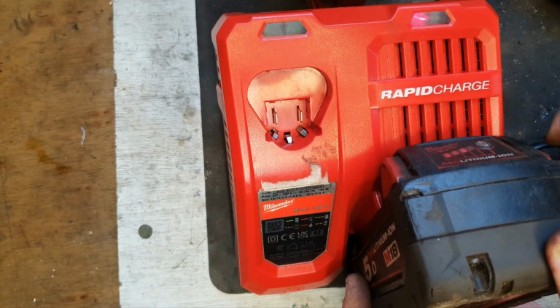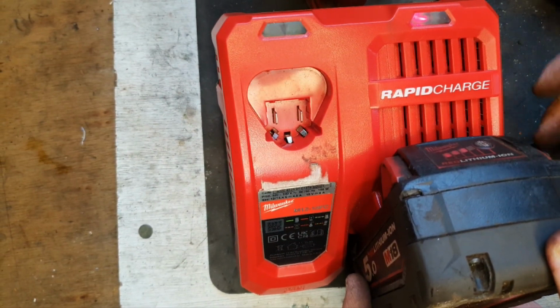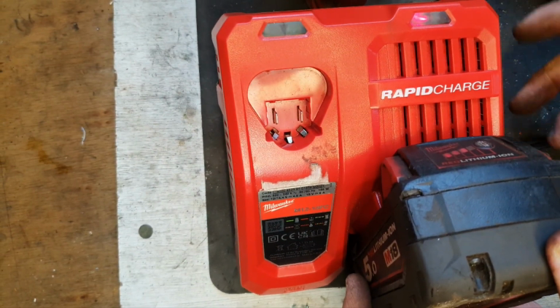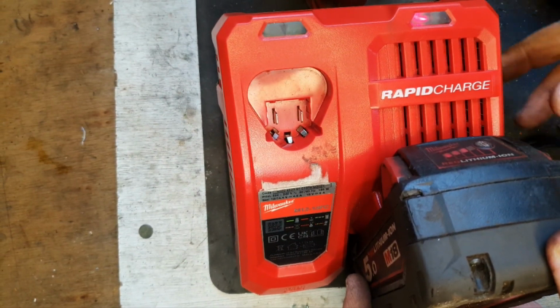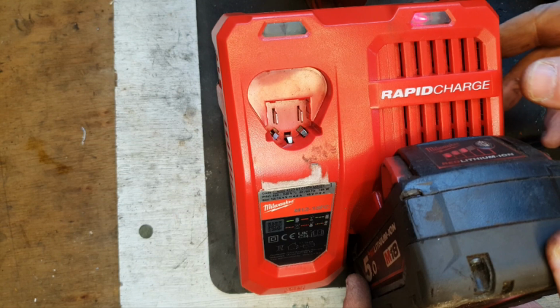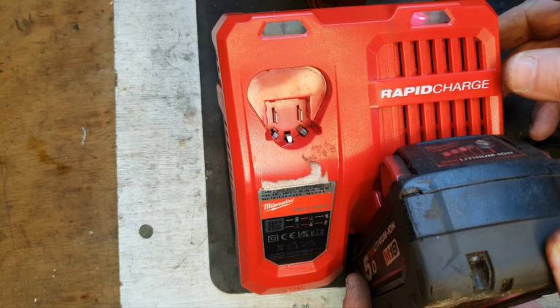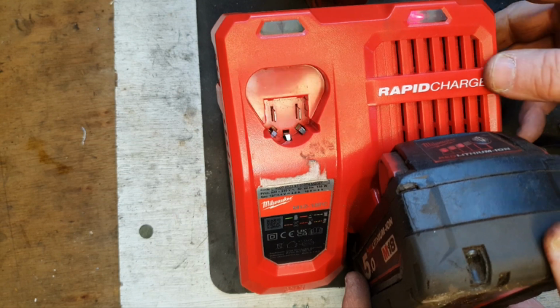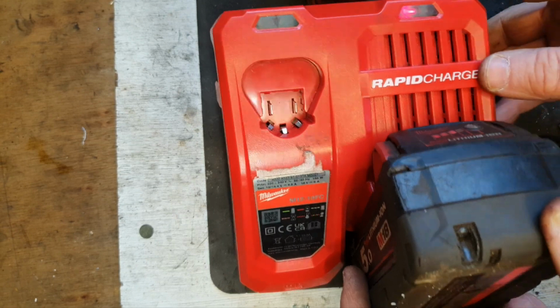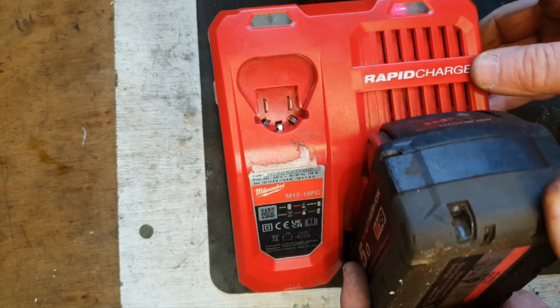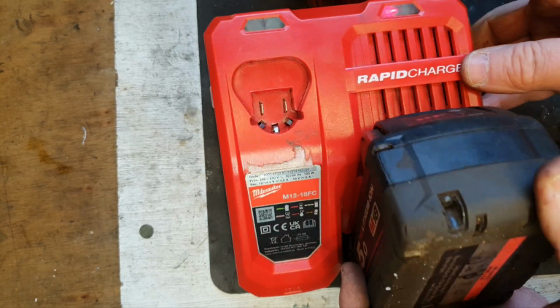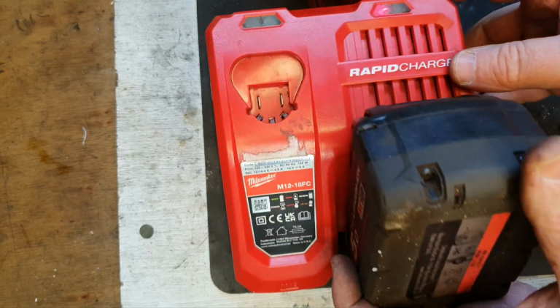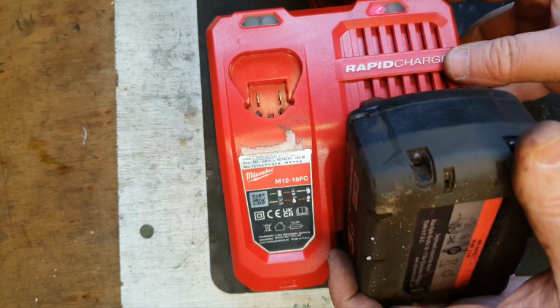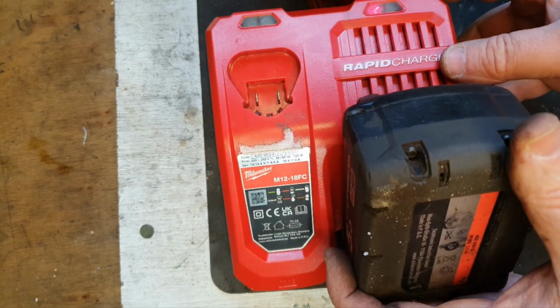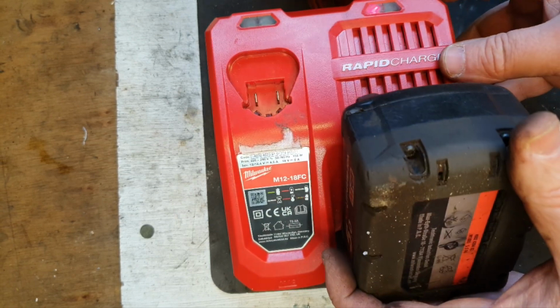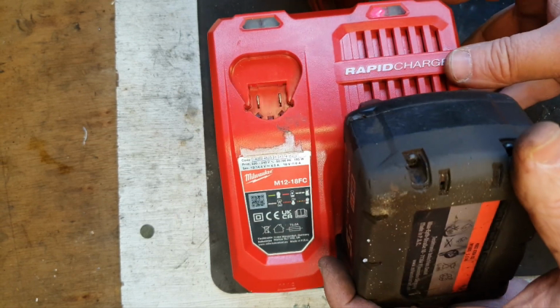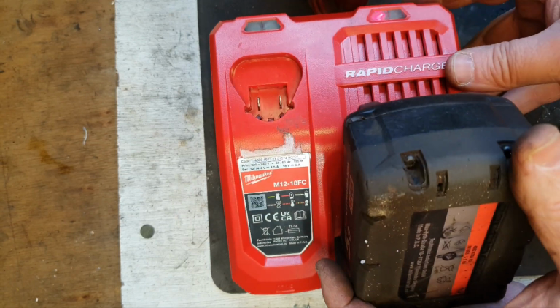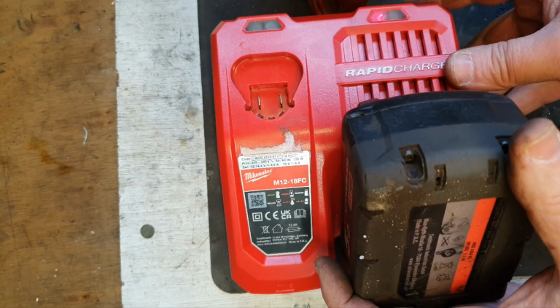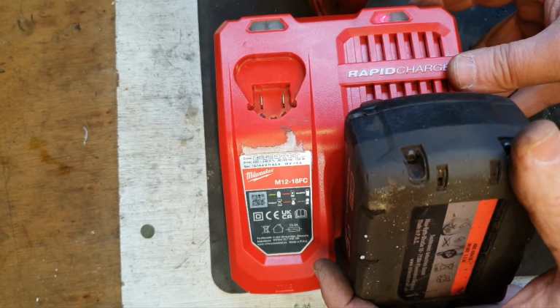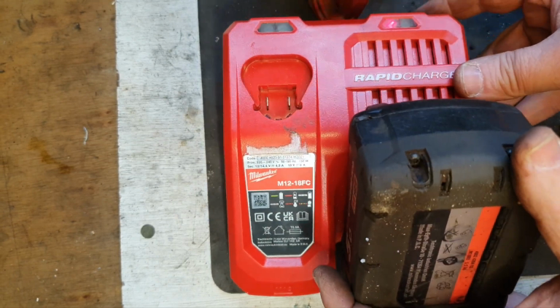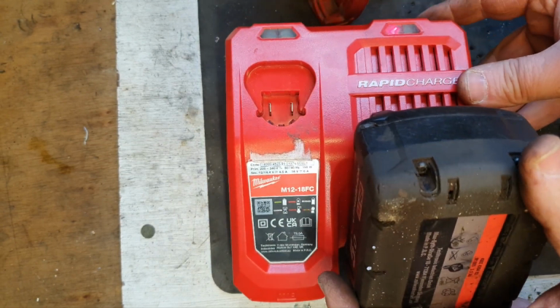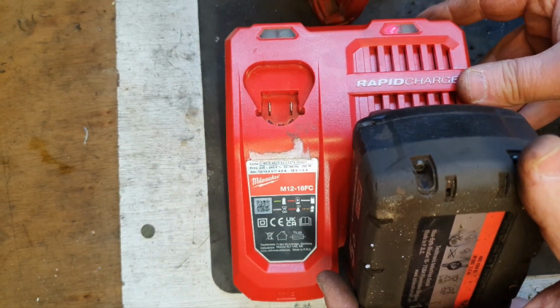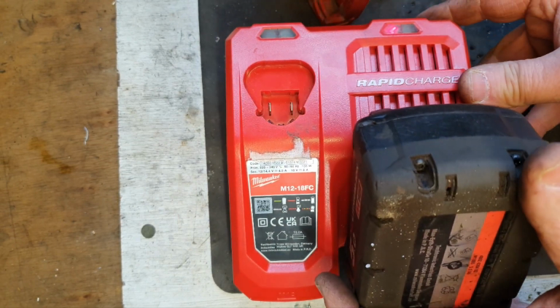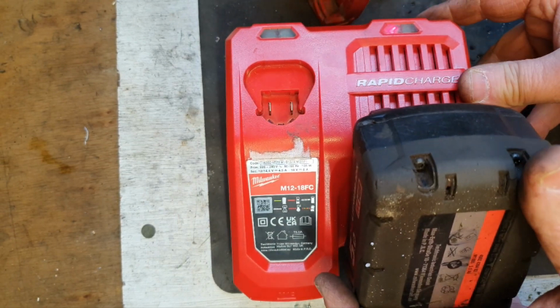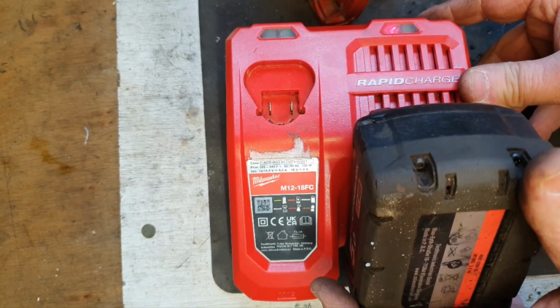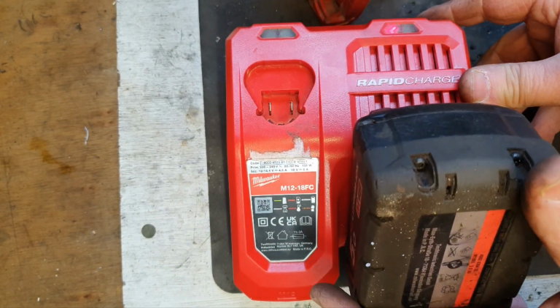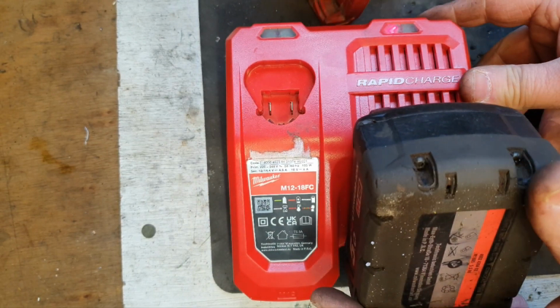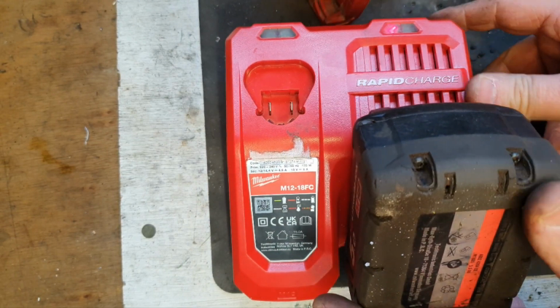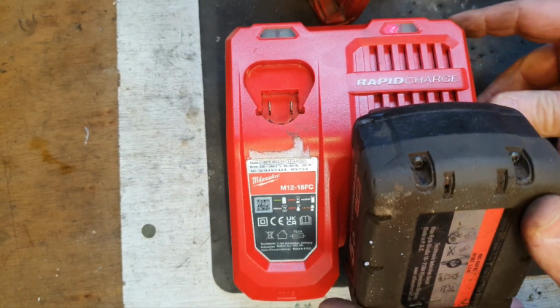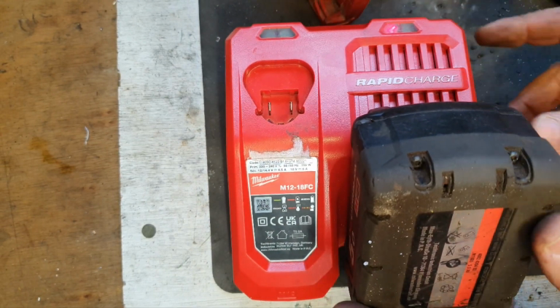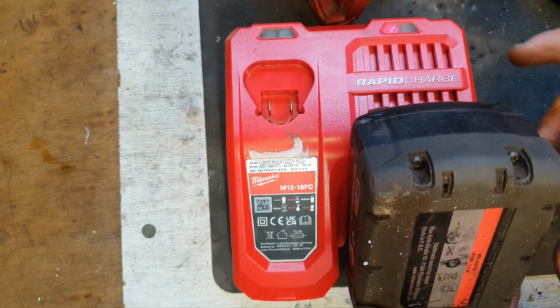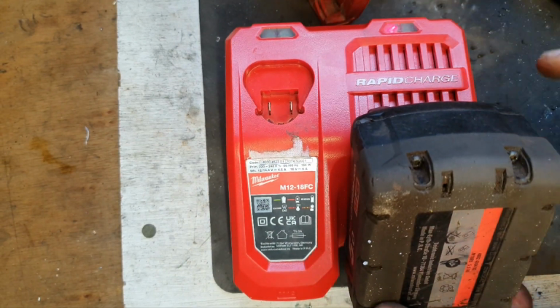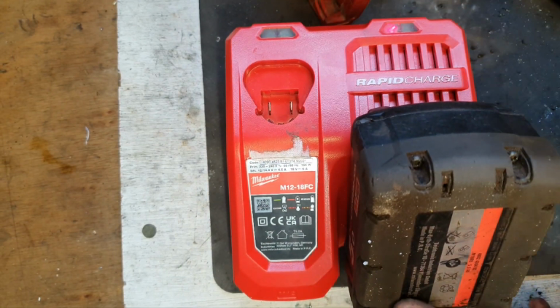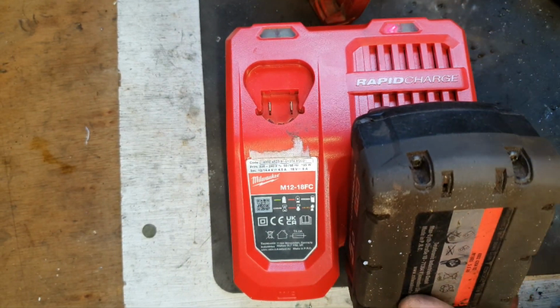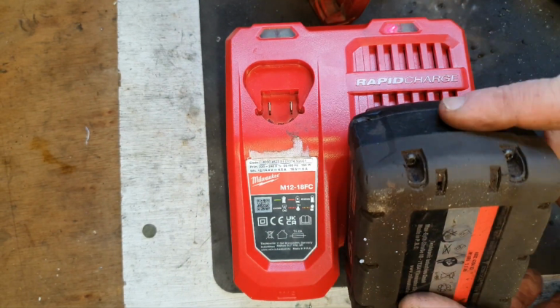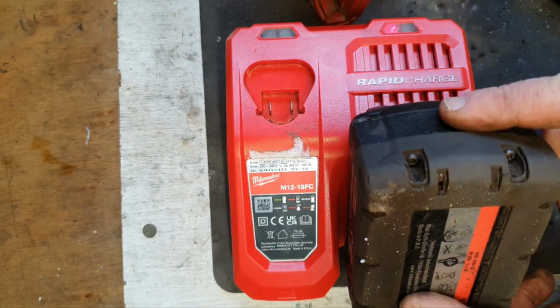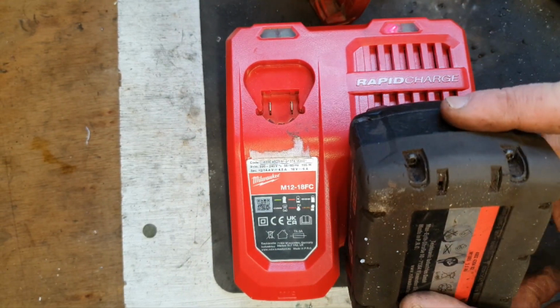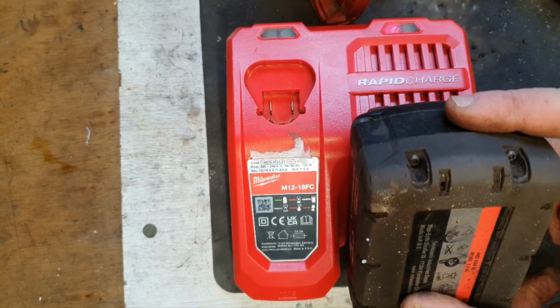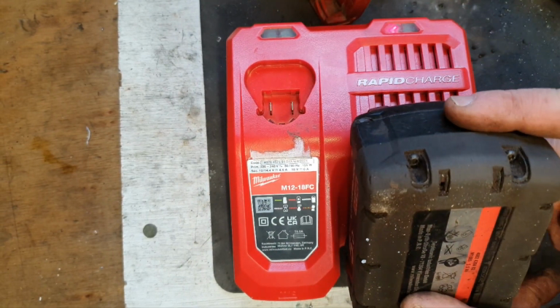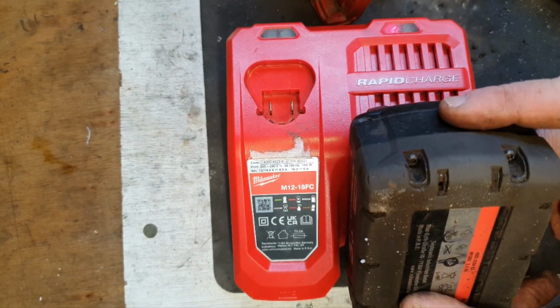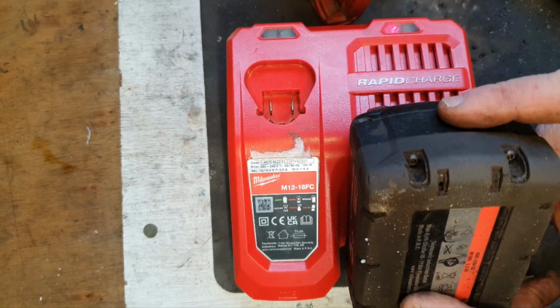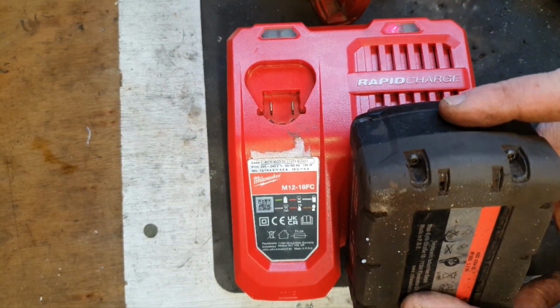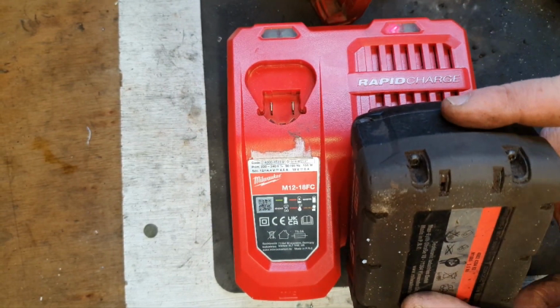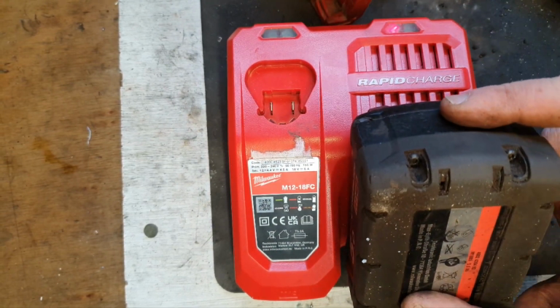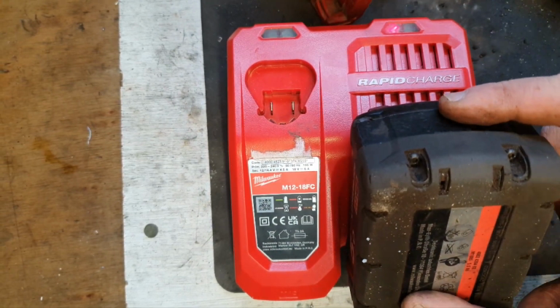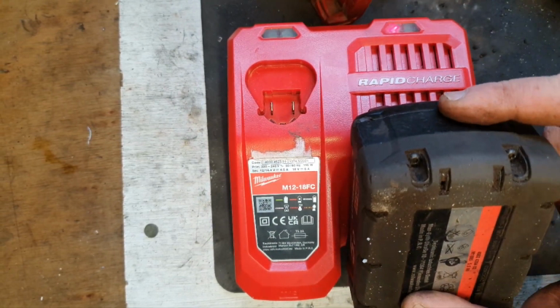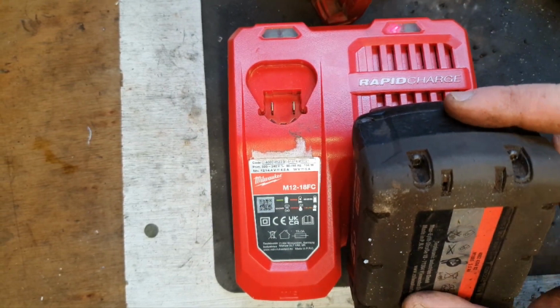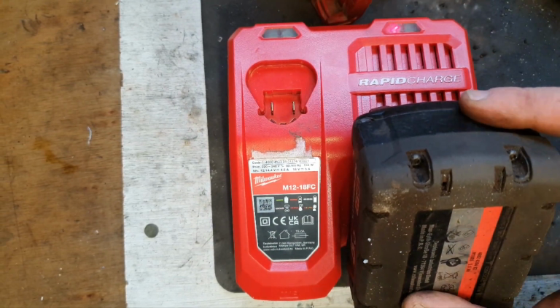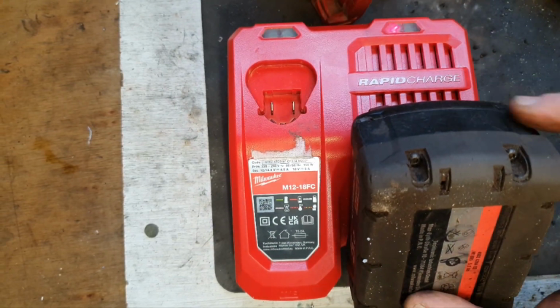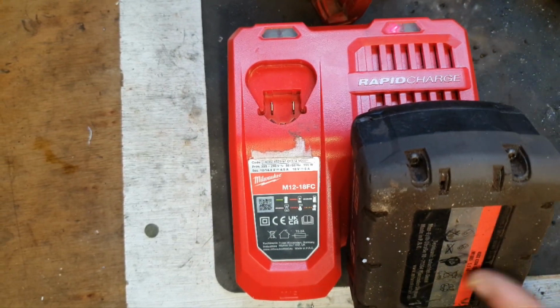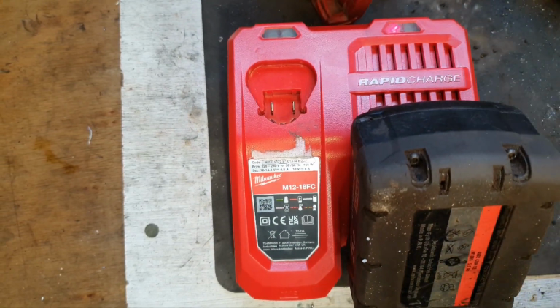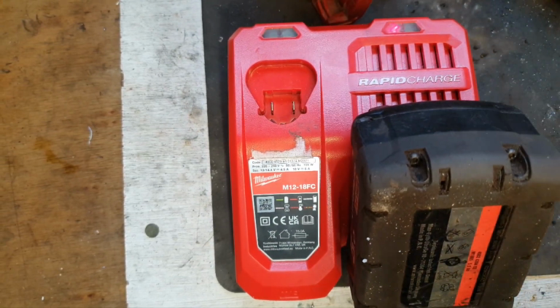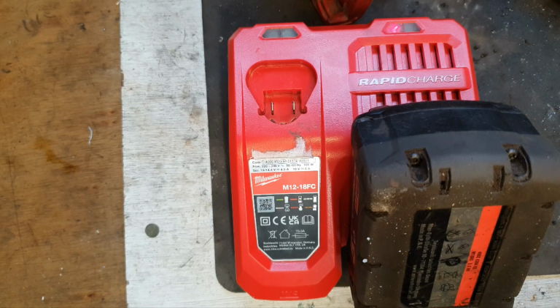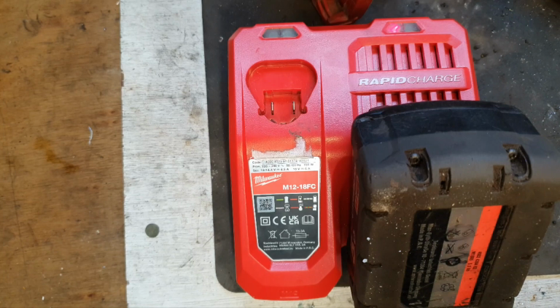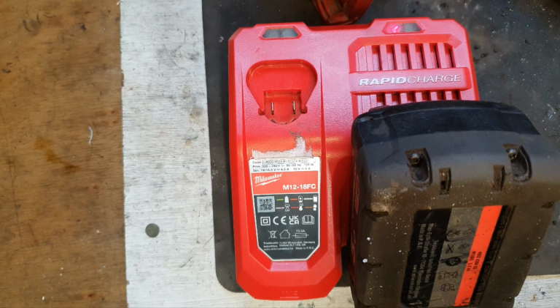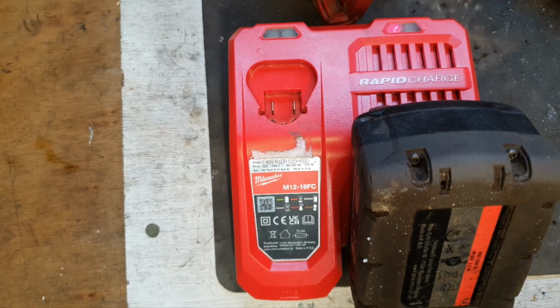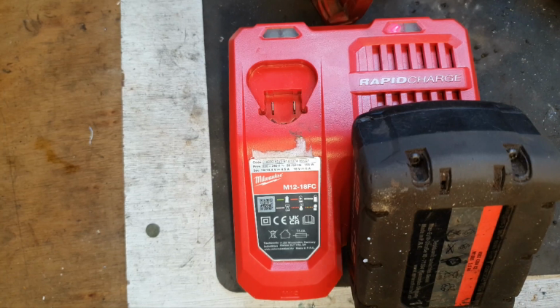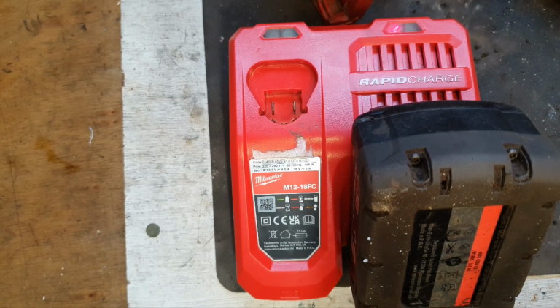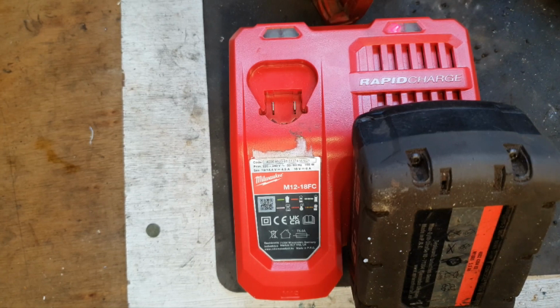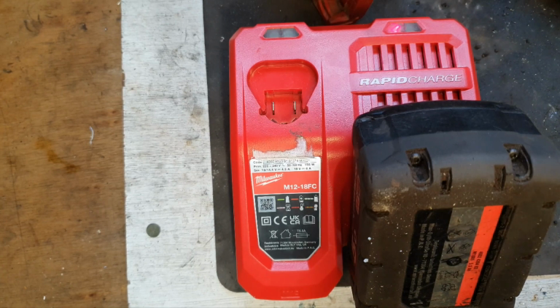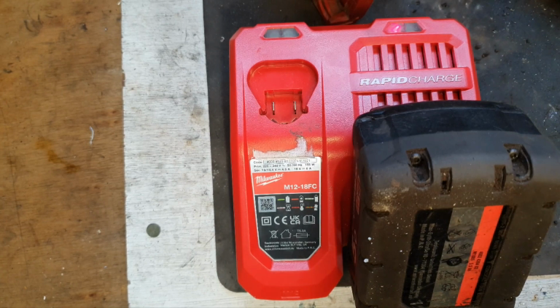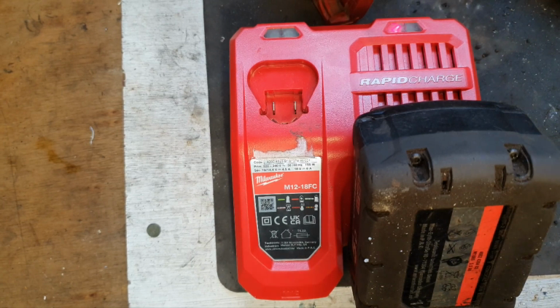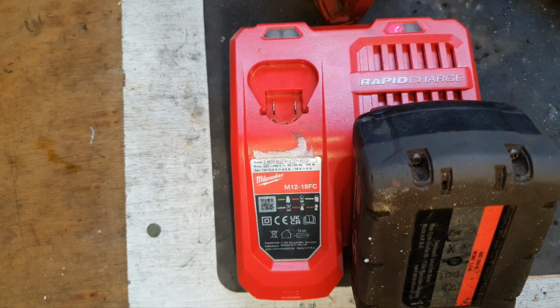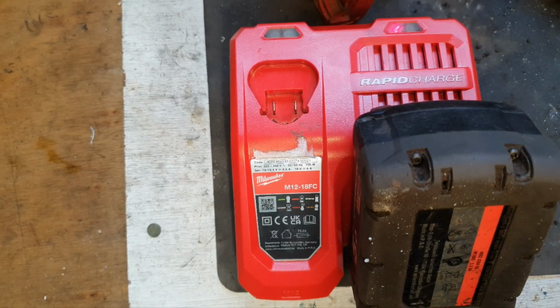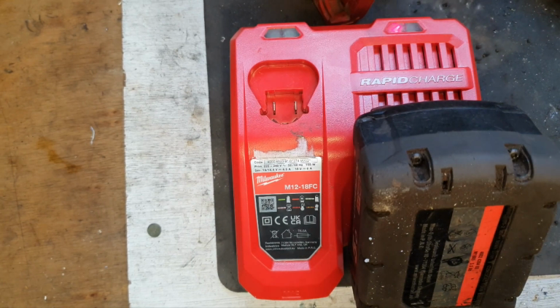It's charging away there, so we'll give it some time, and then we'll test the maximum voltage of it. I think that'll be fixed.